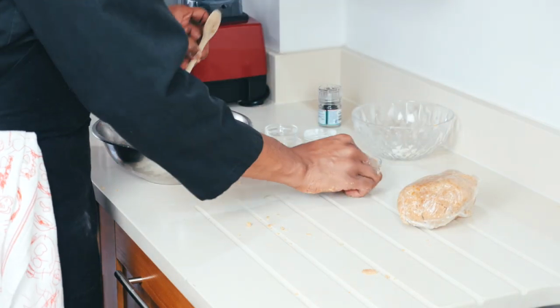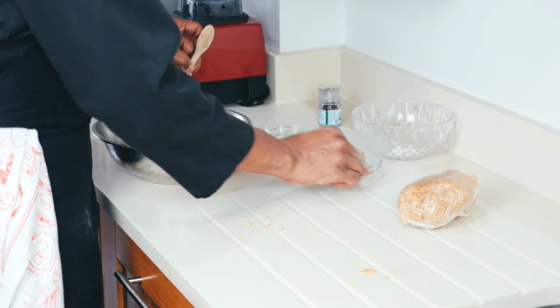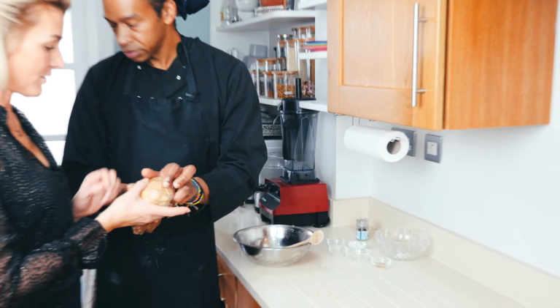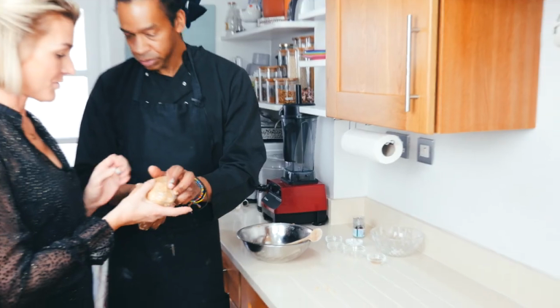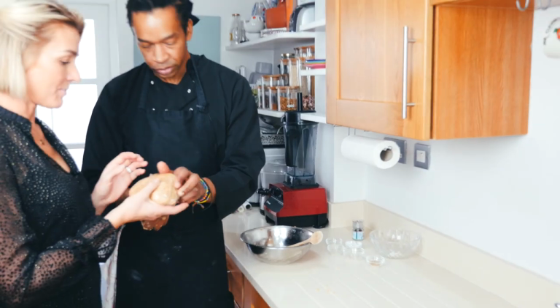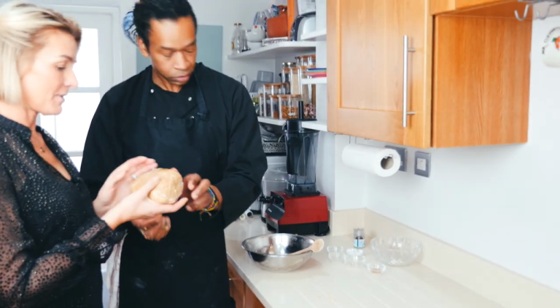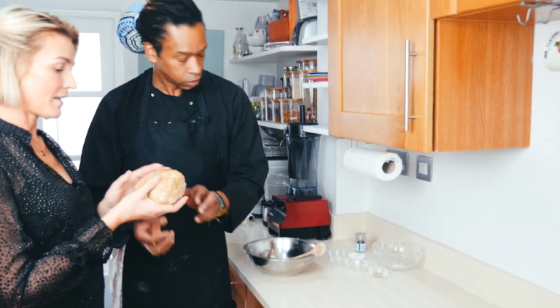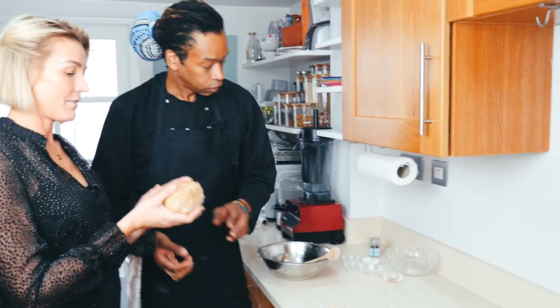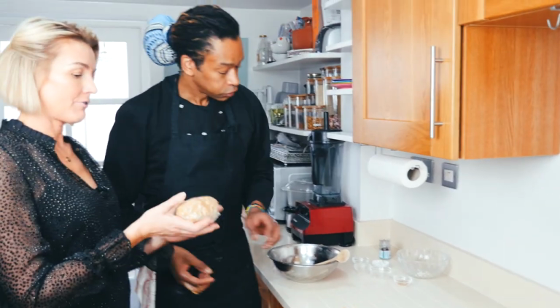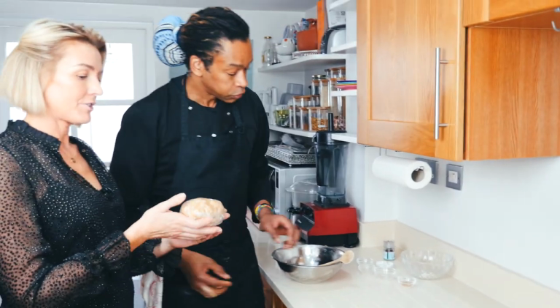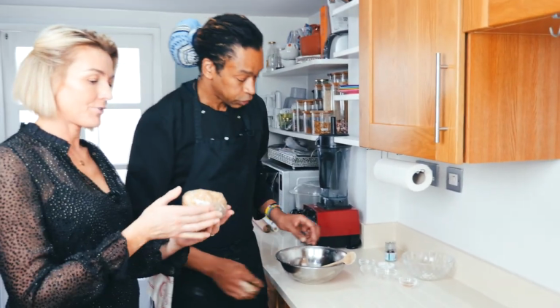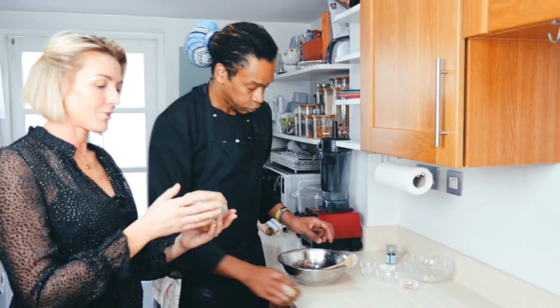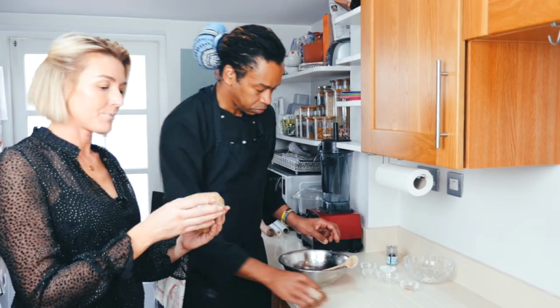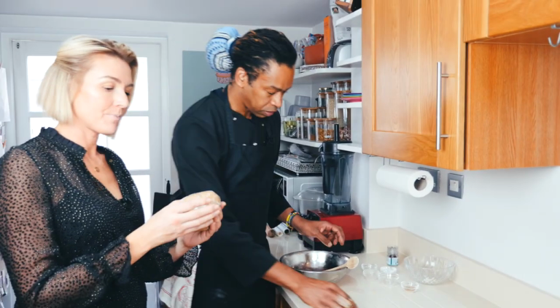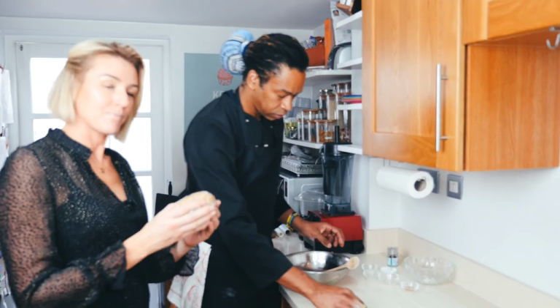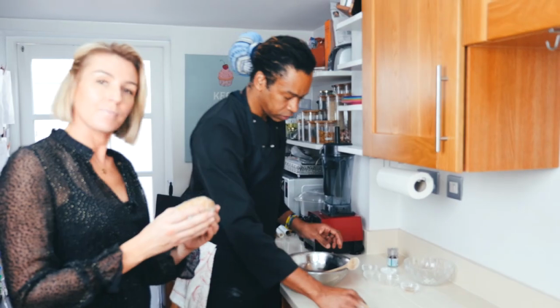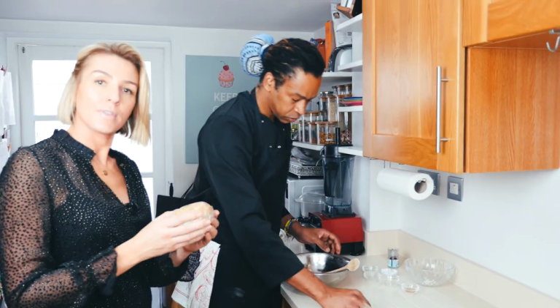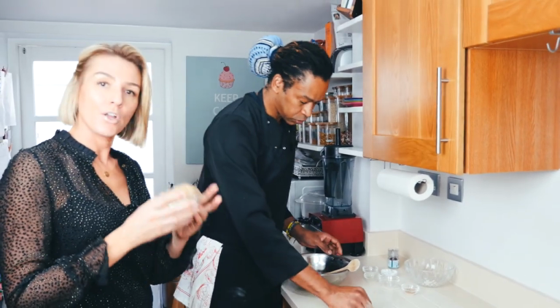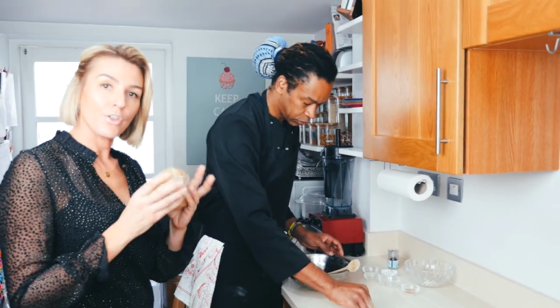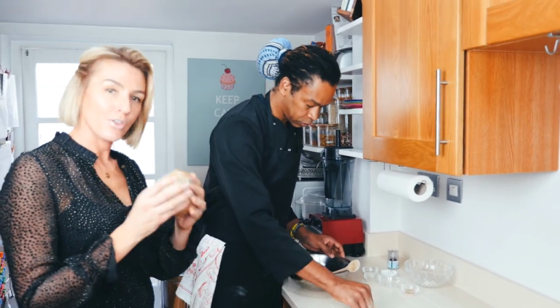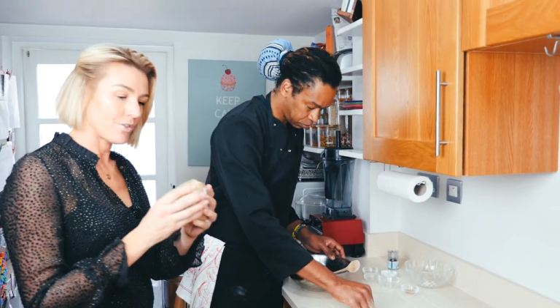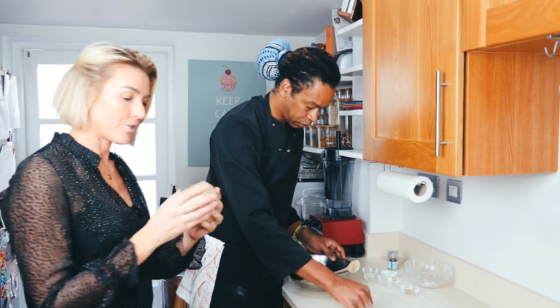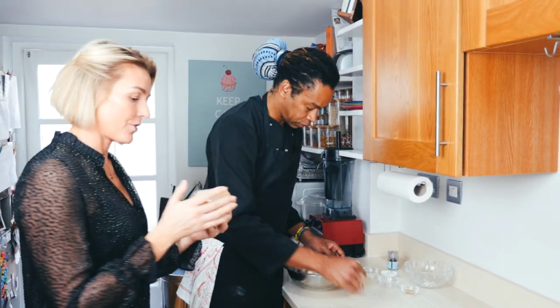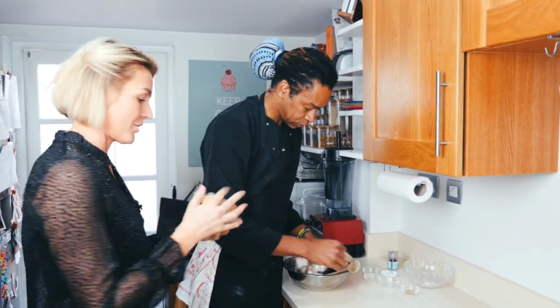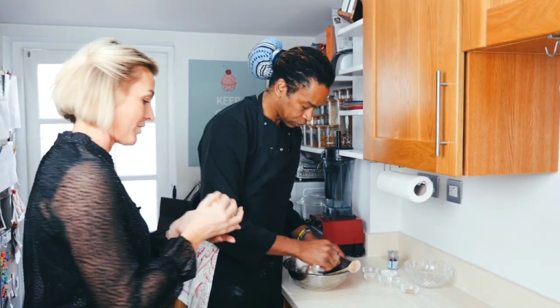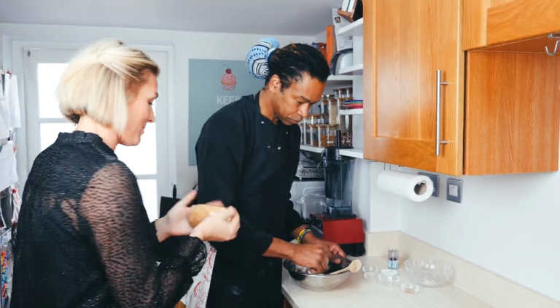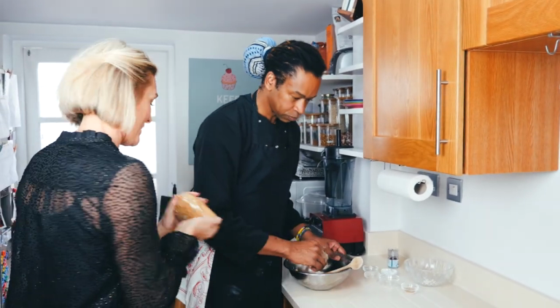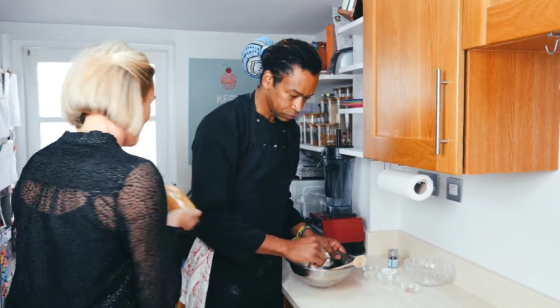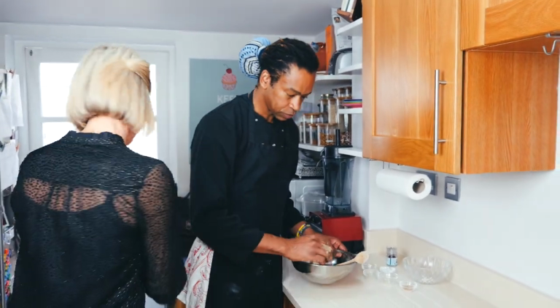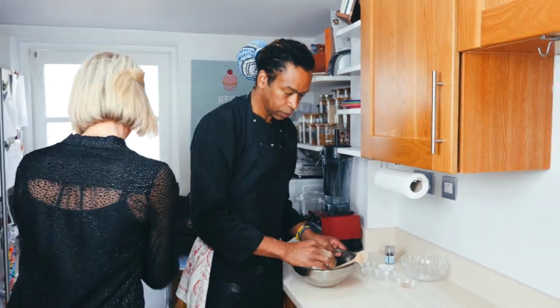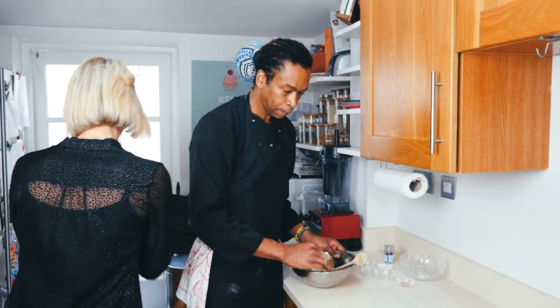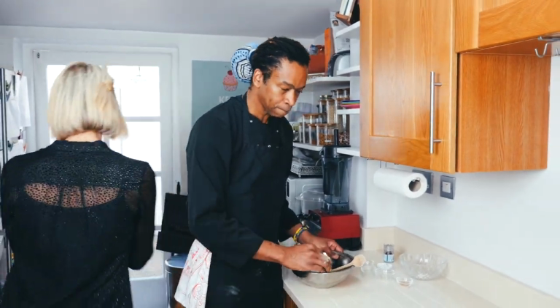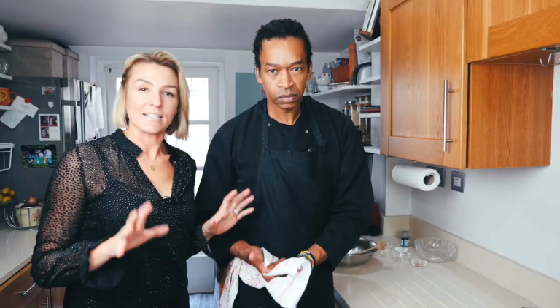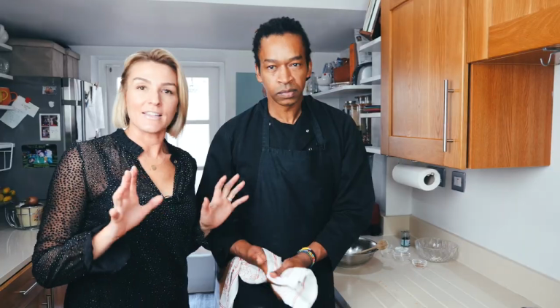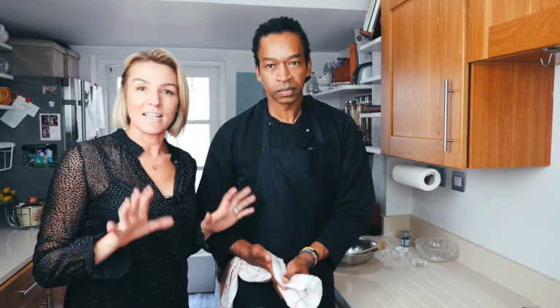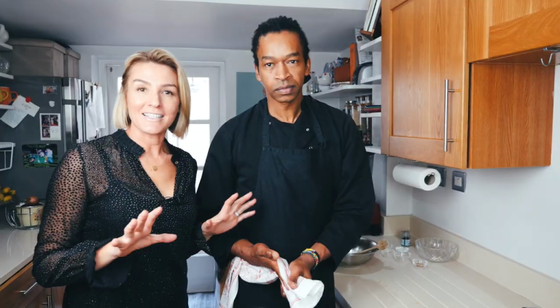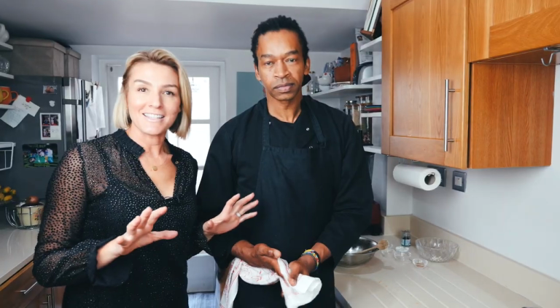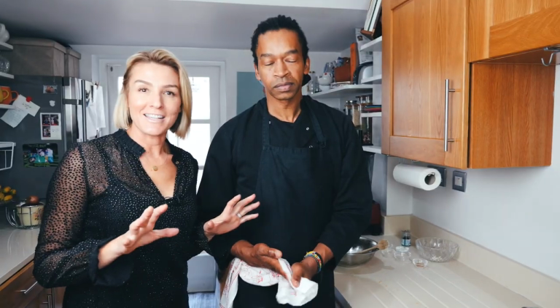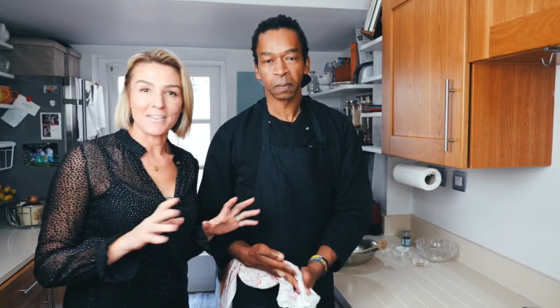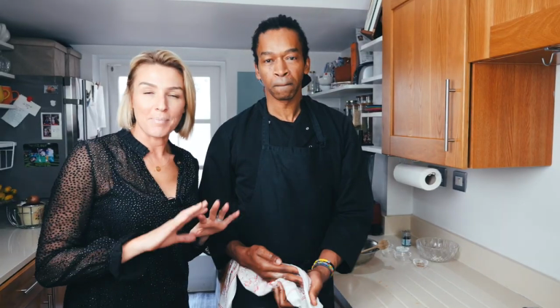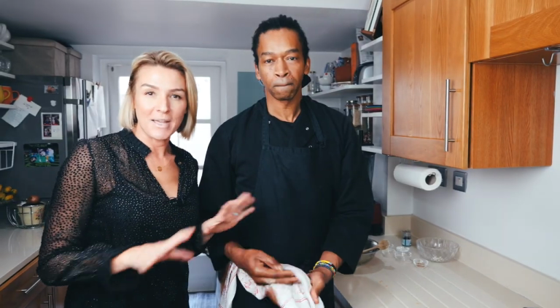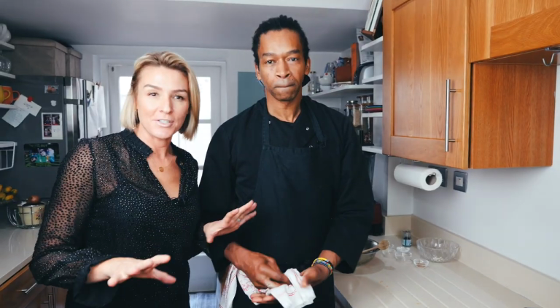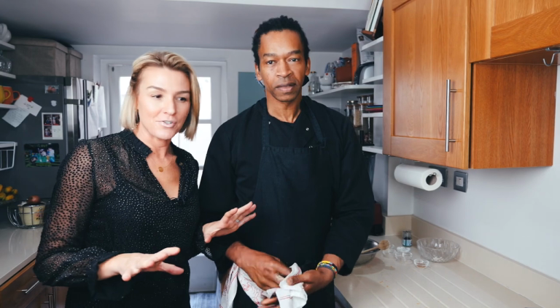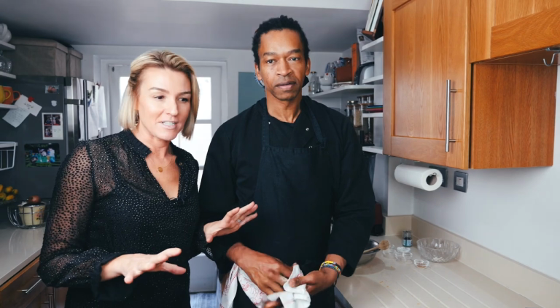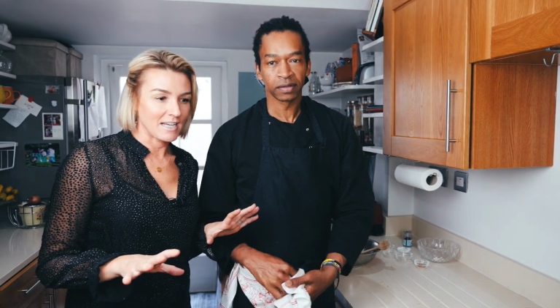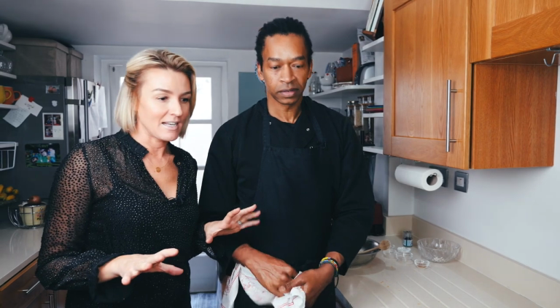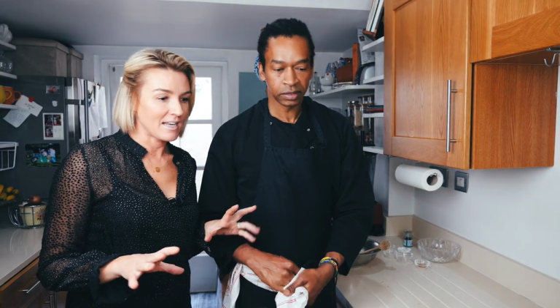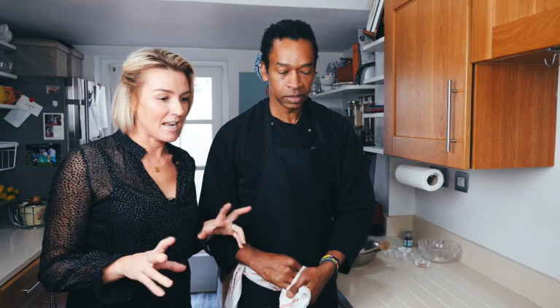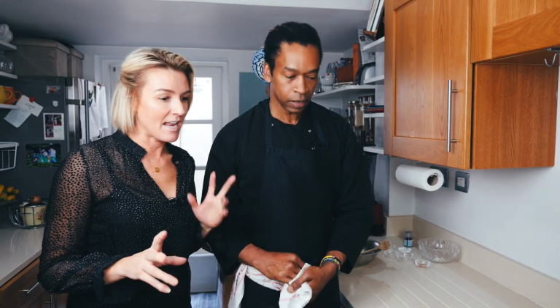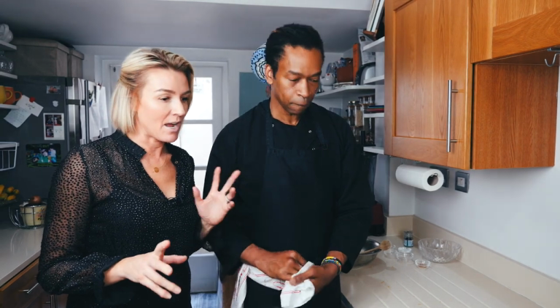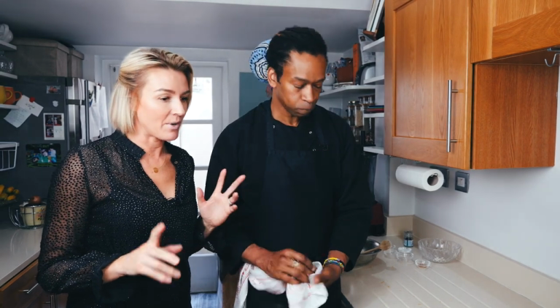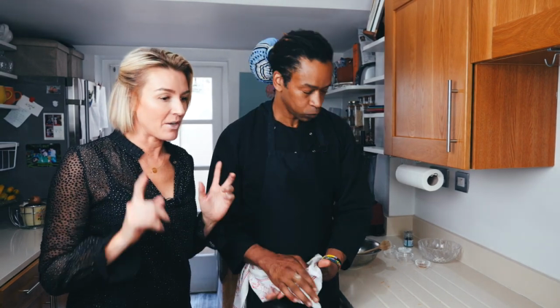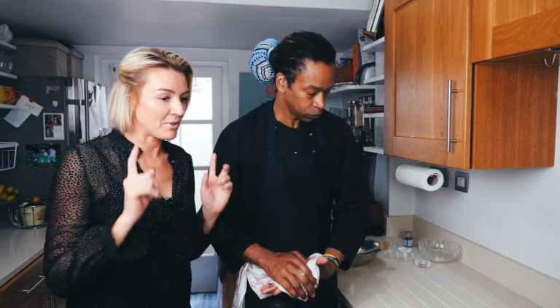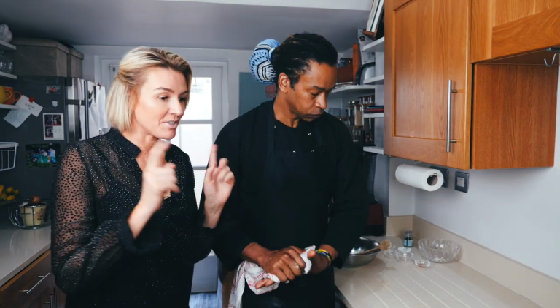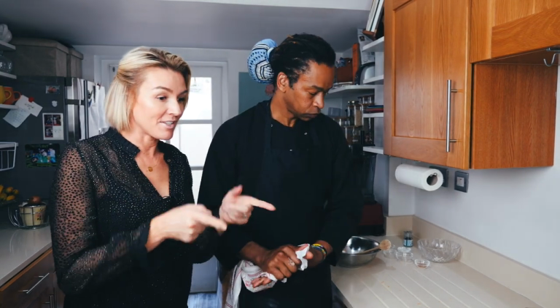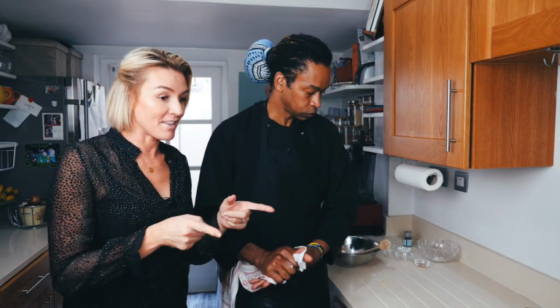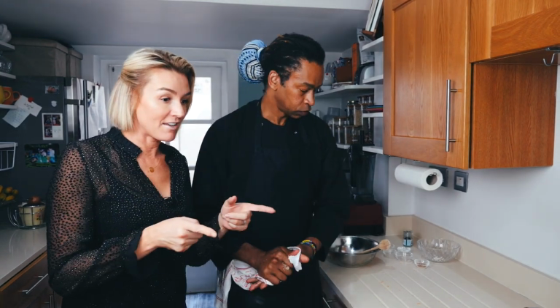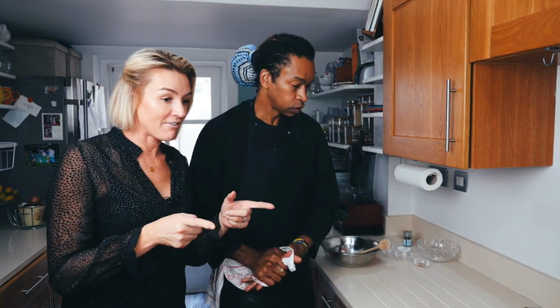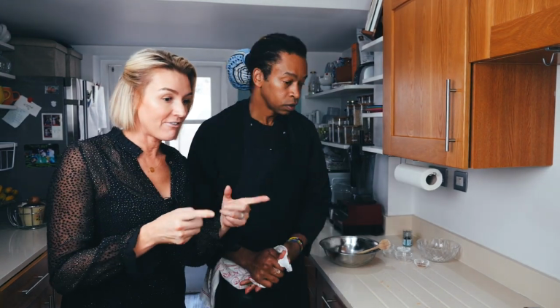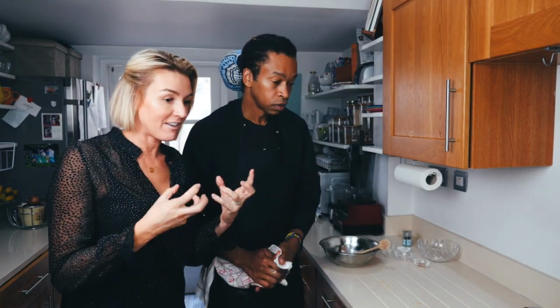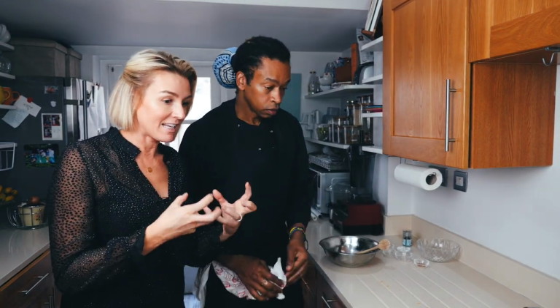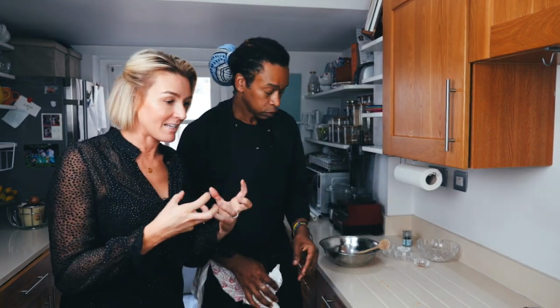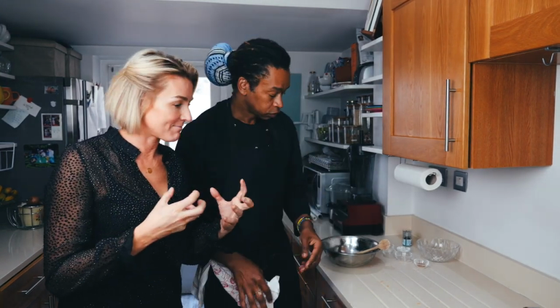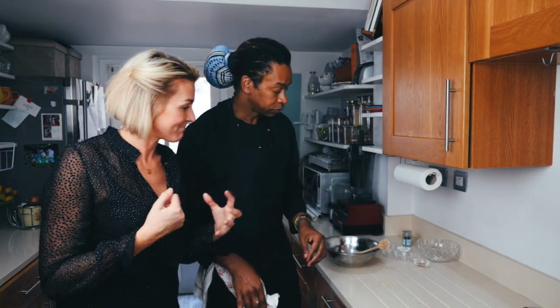How long do I put that in the fridge for? 30 minutes. Okay, so that's the pastry done and now we go on to the filling.